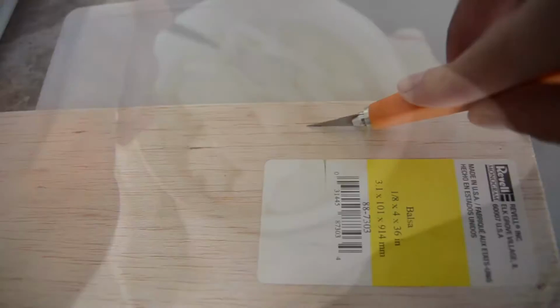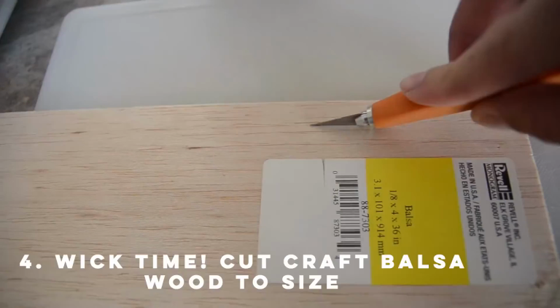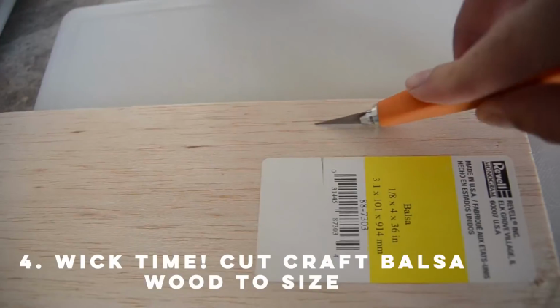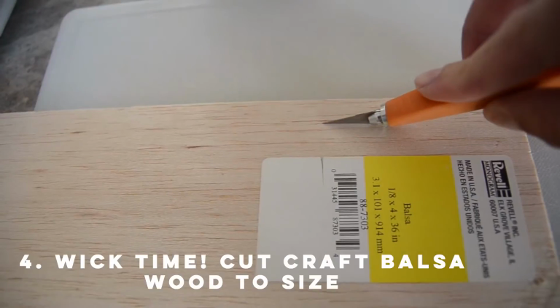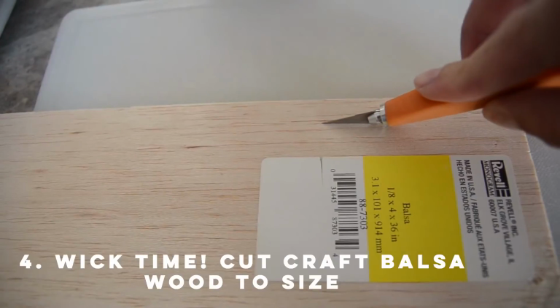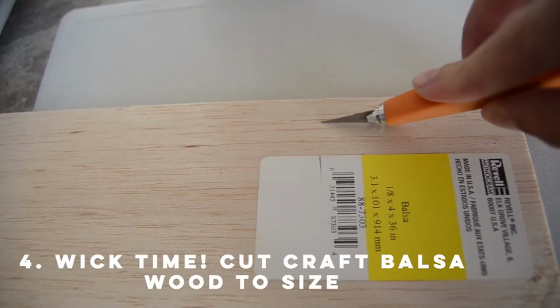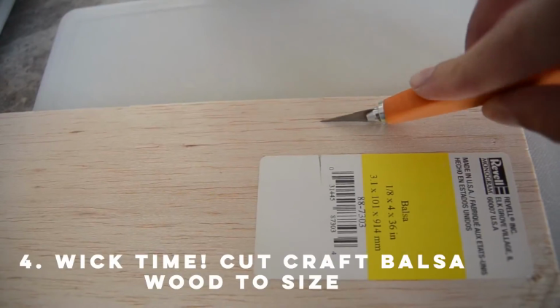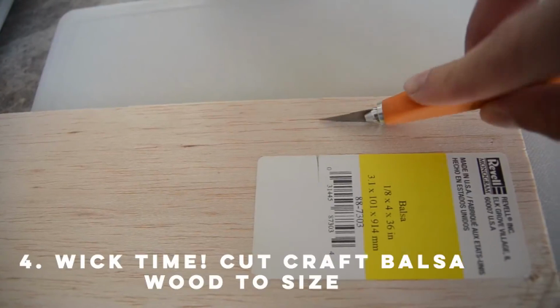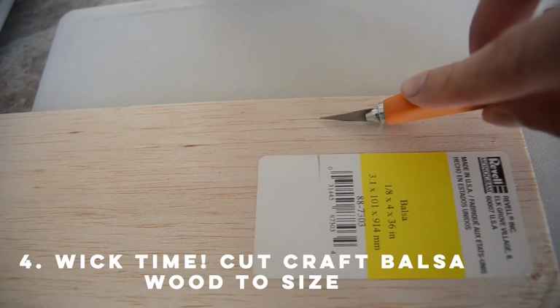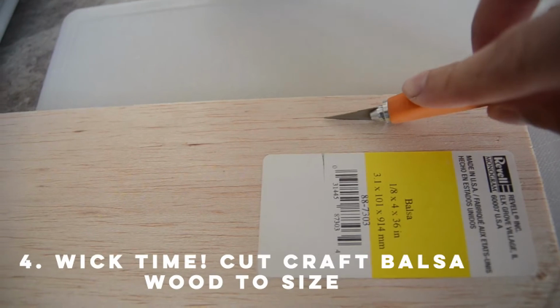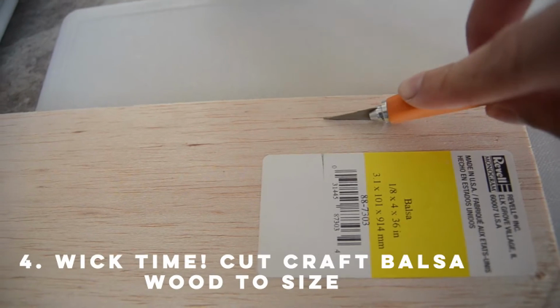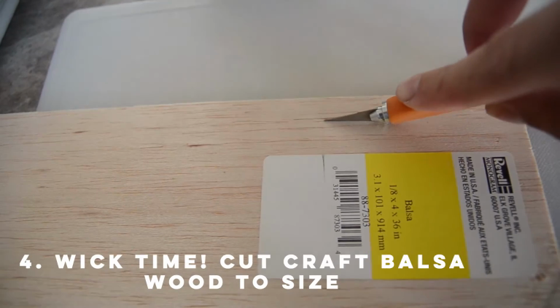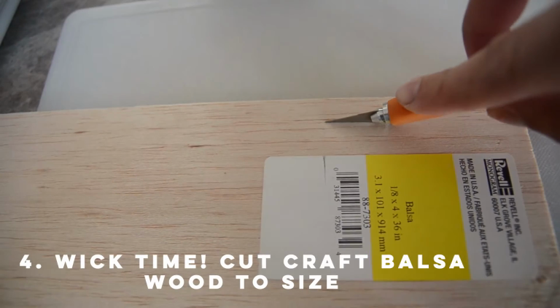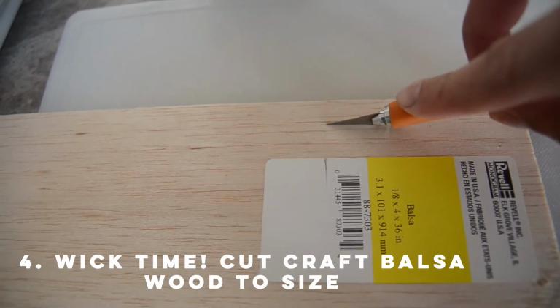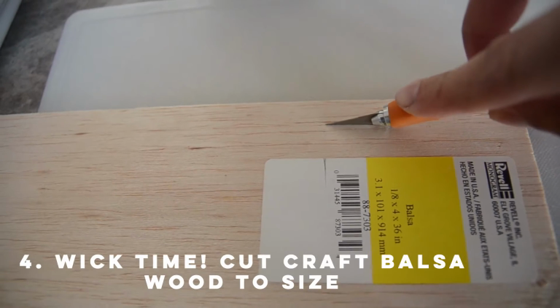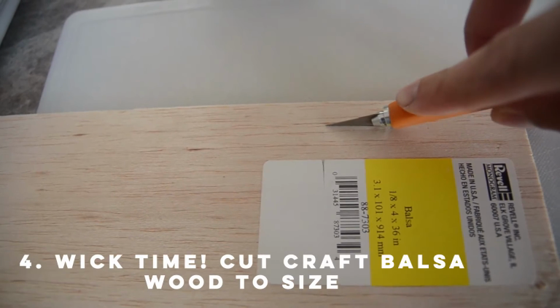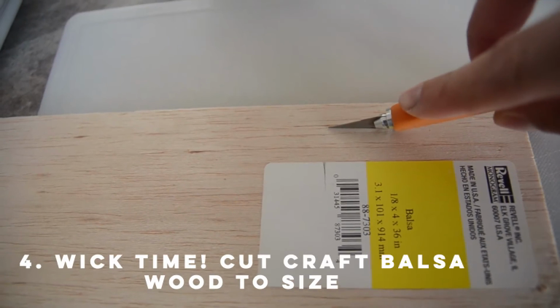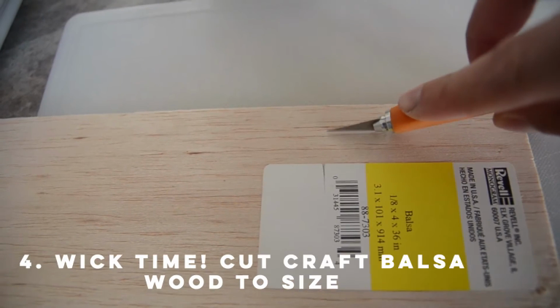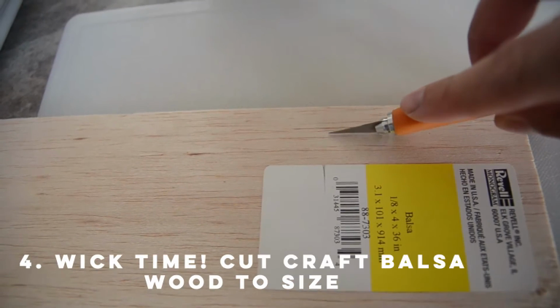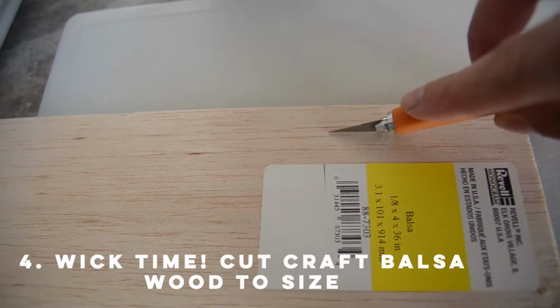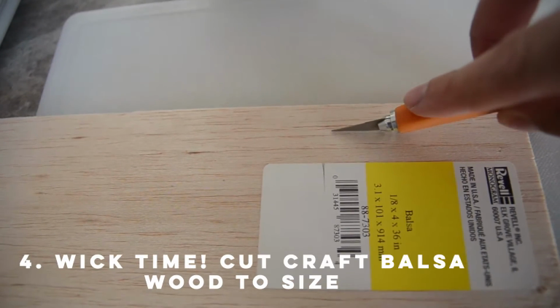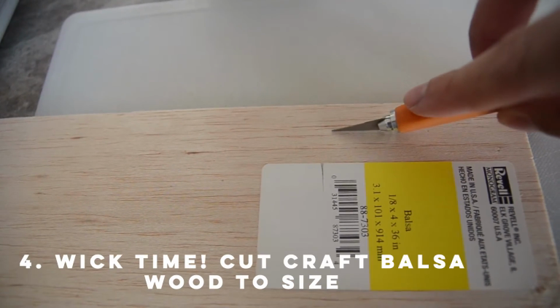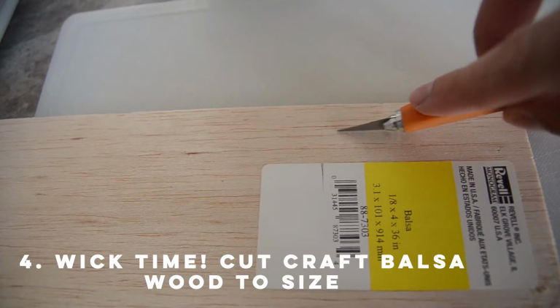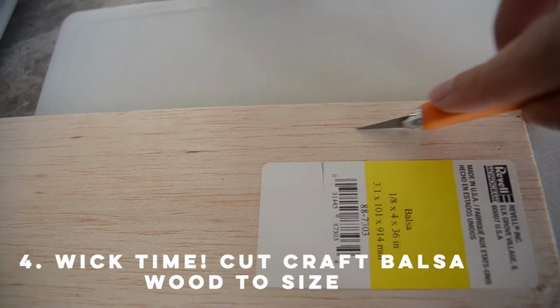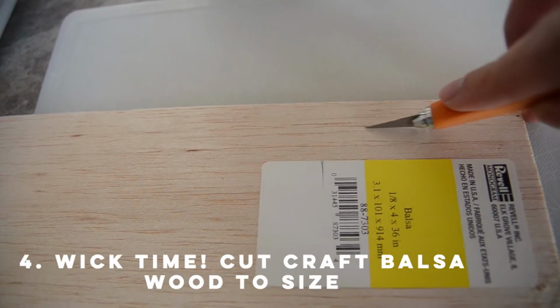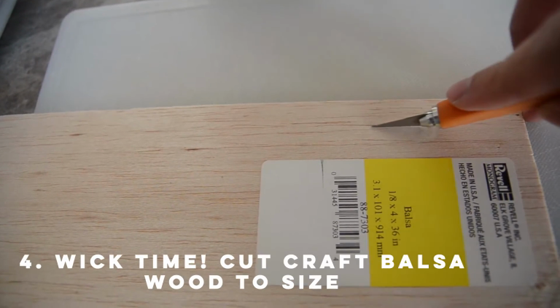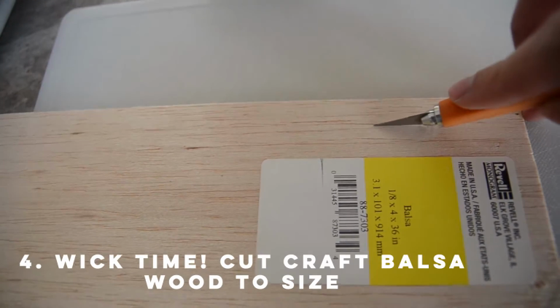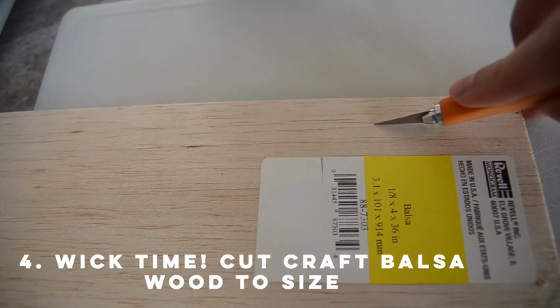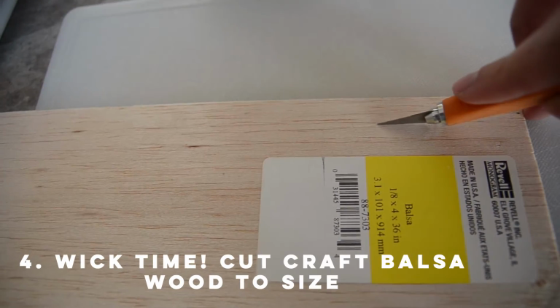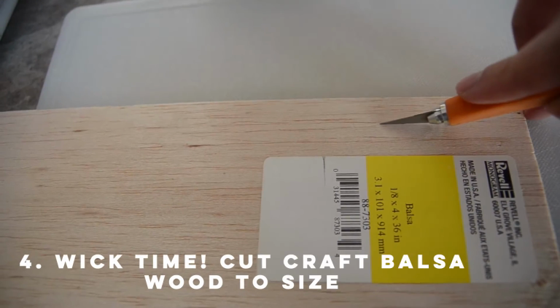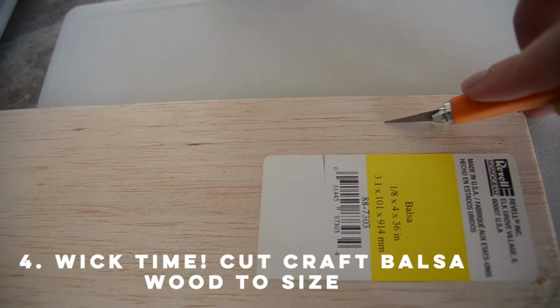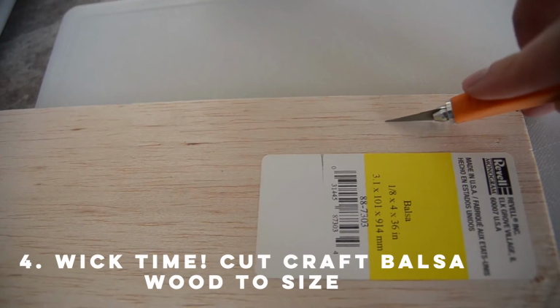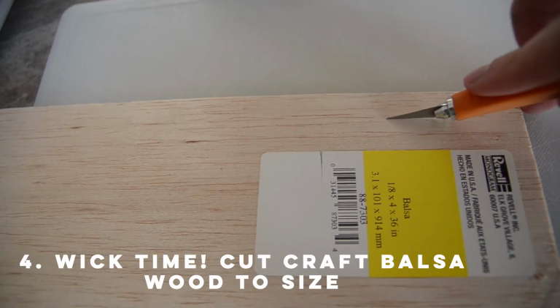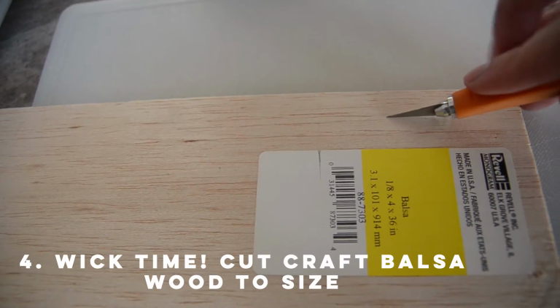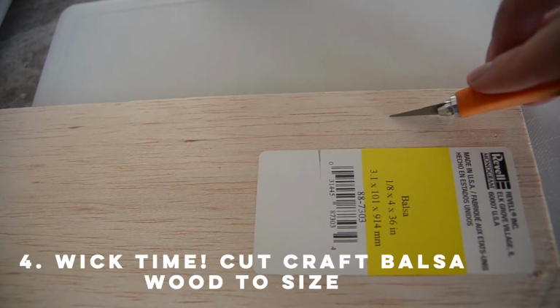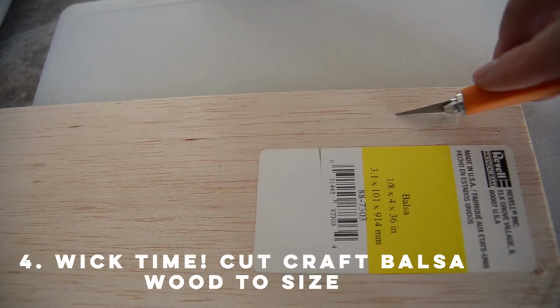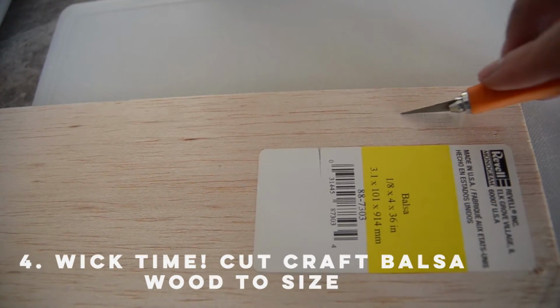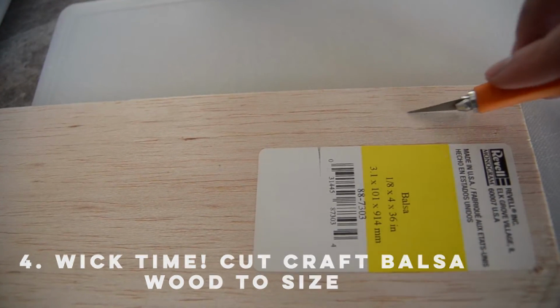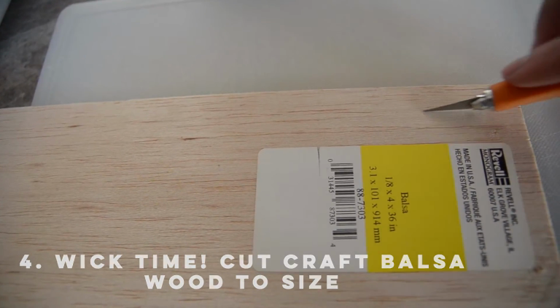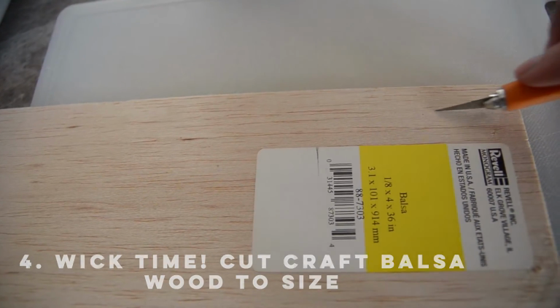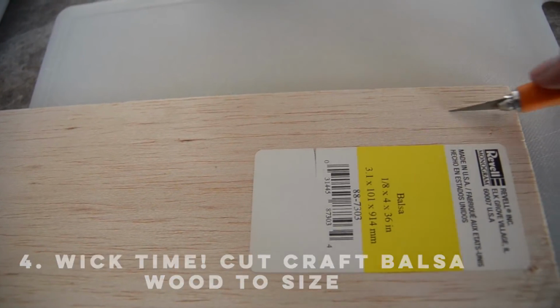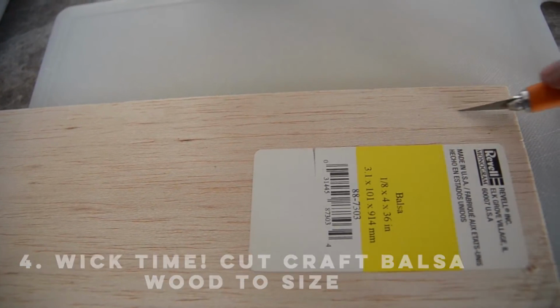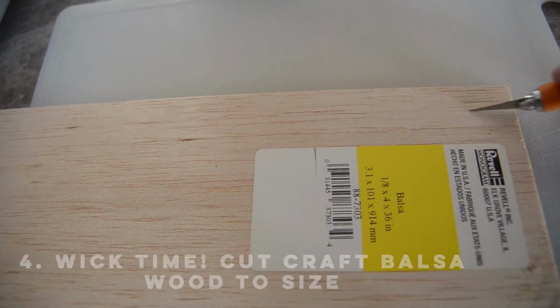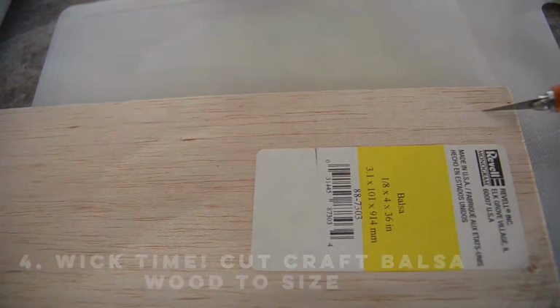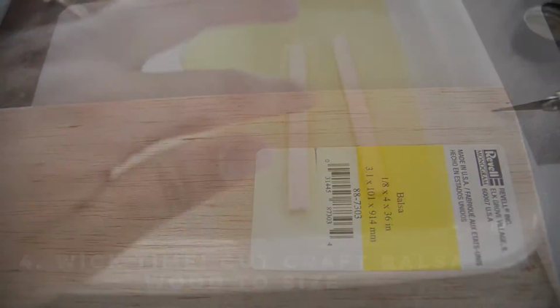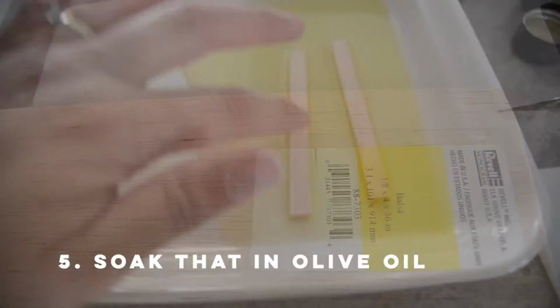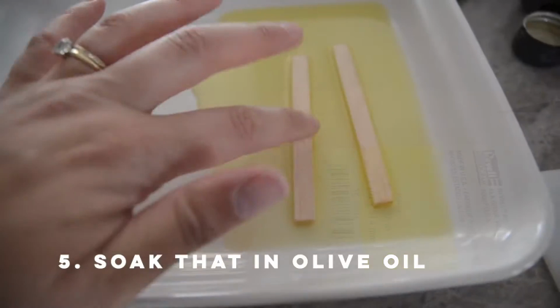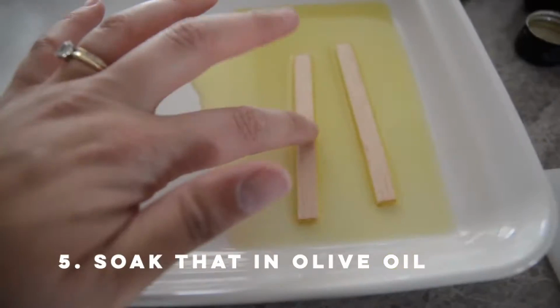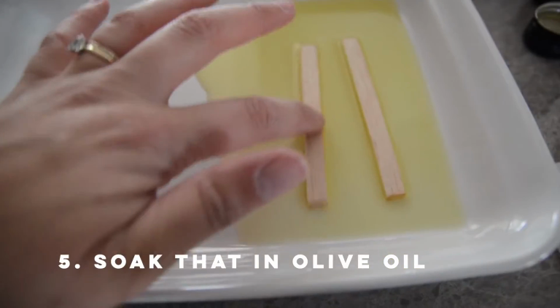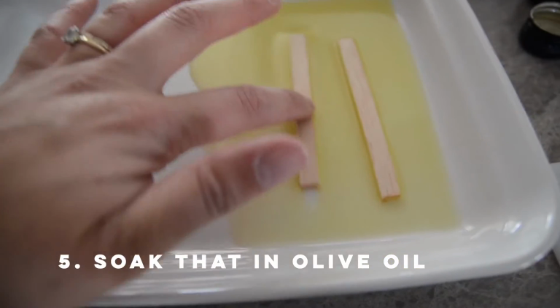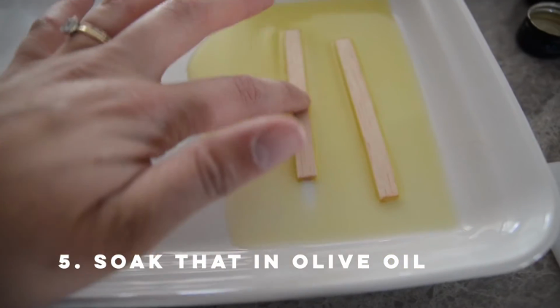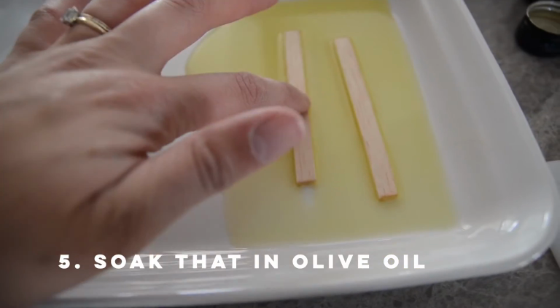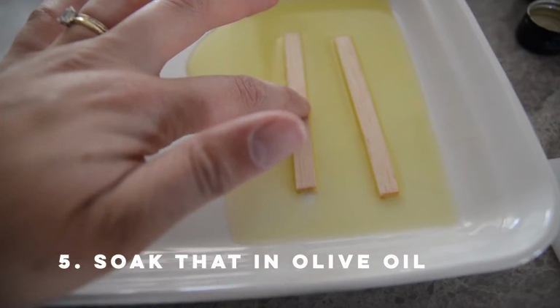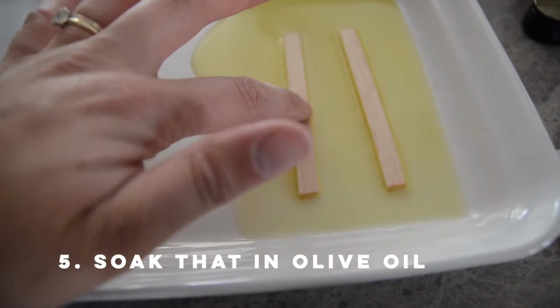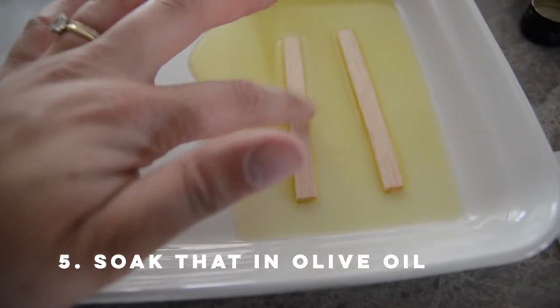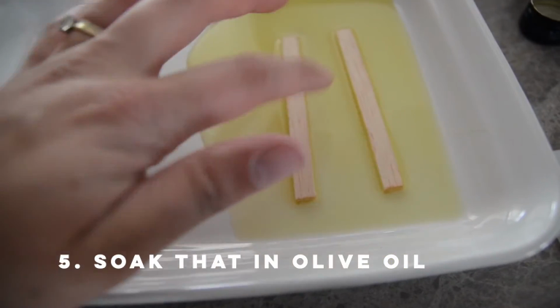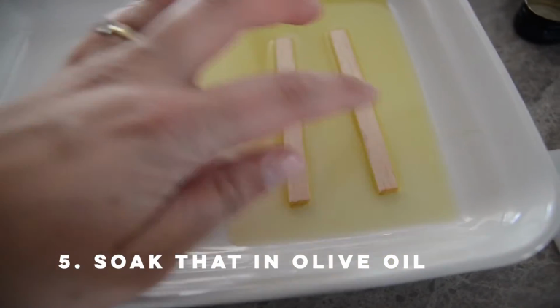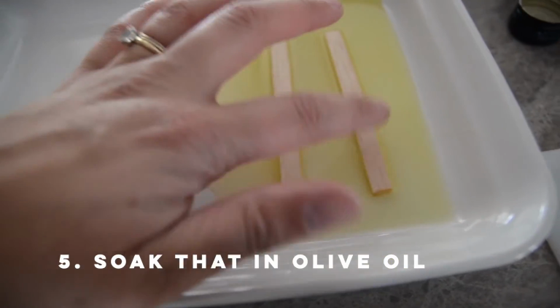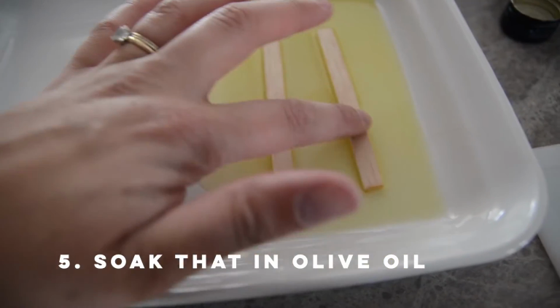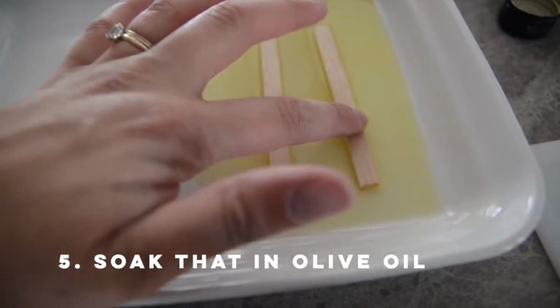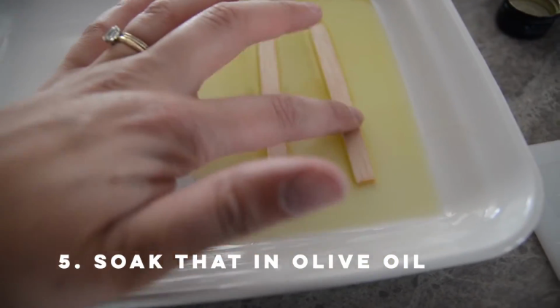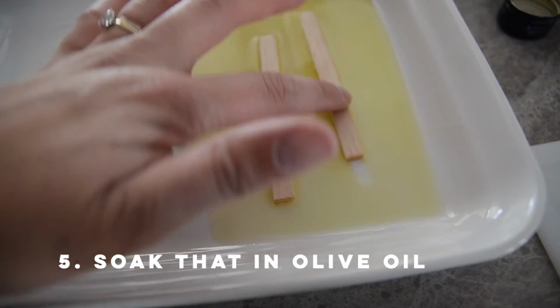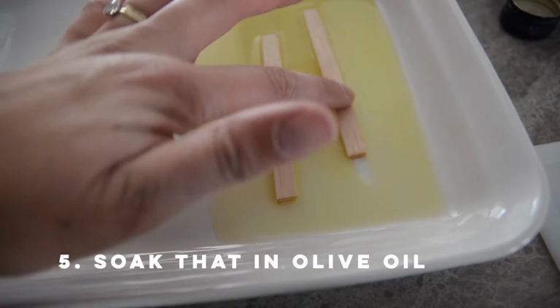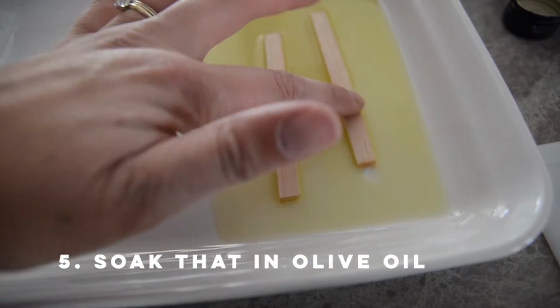While it's microwaving, grab your balsa wood, cut it into your wood wicks, and soak those in olive oil.